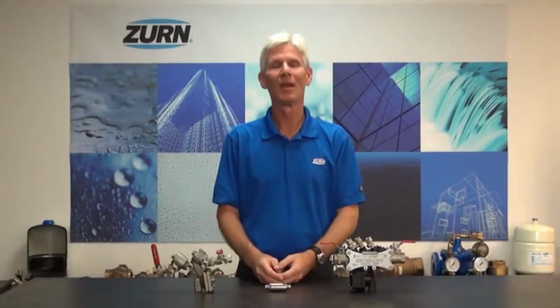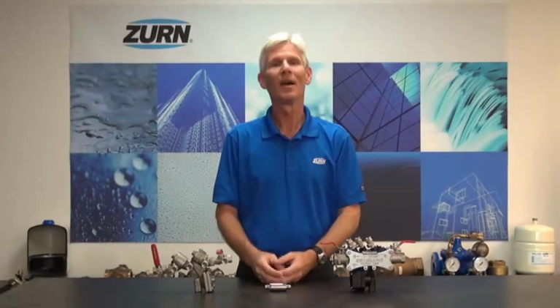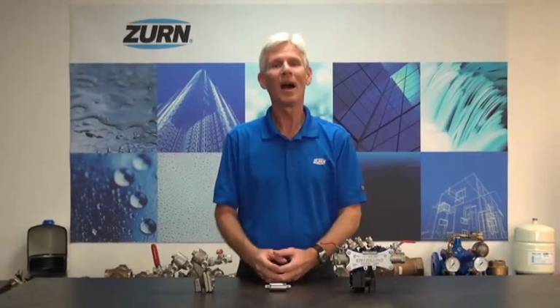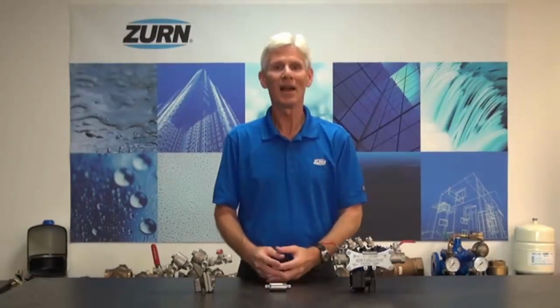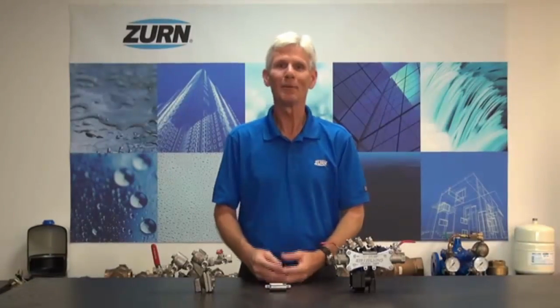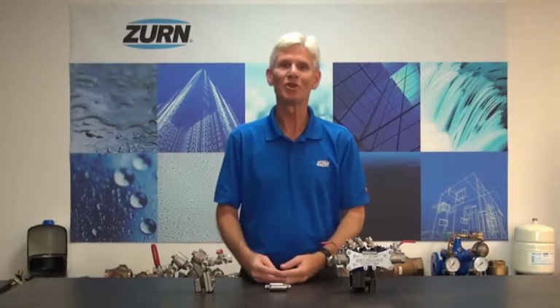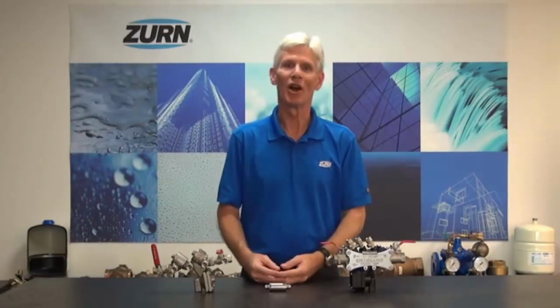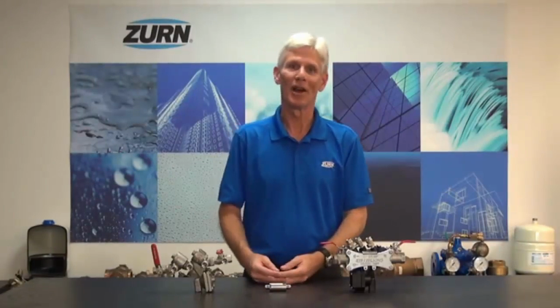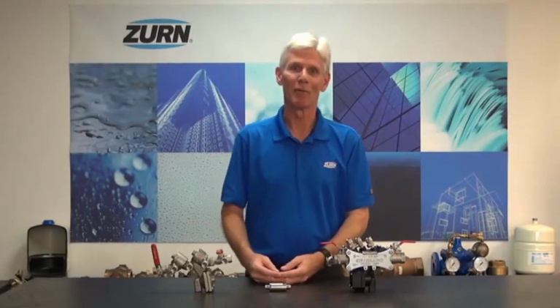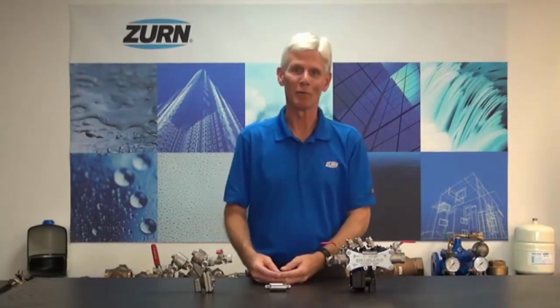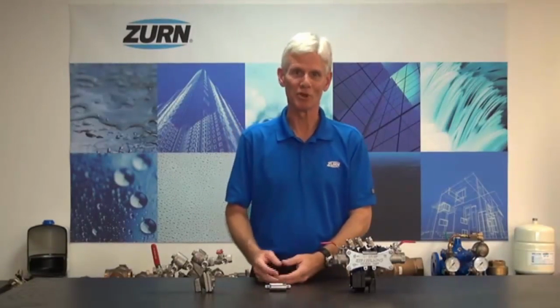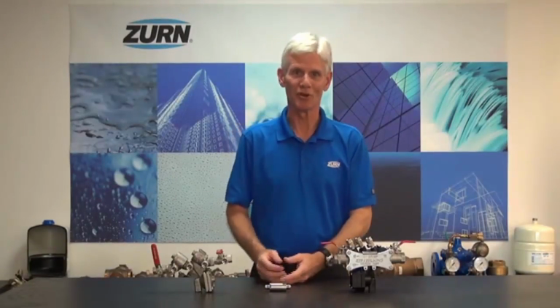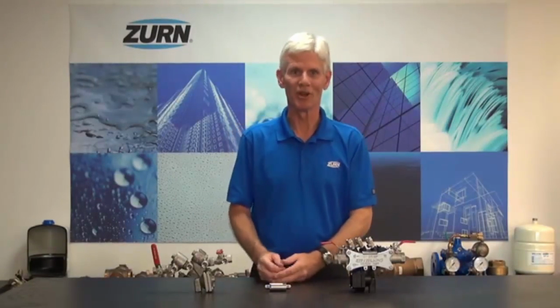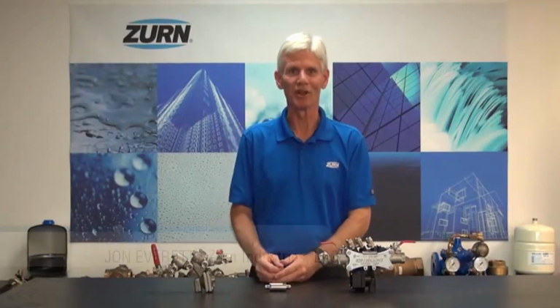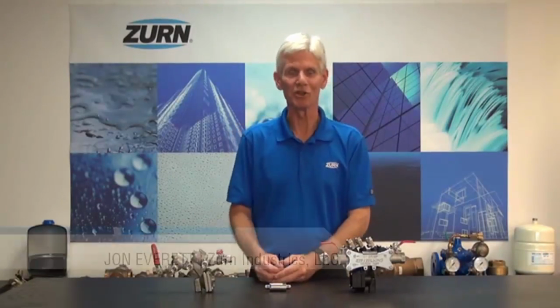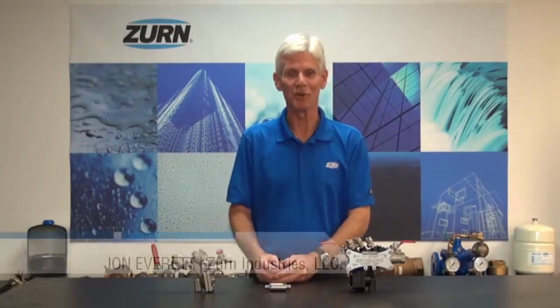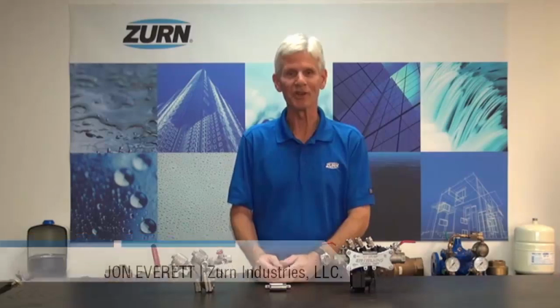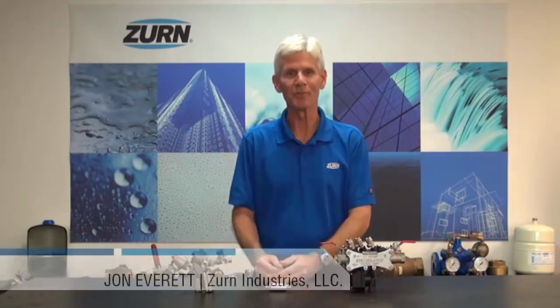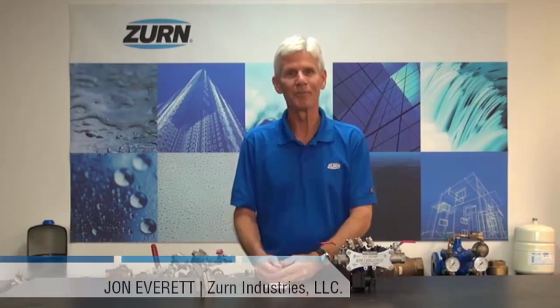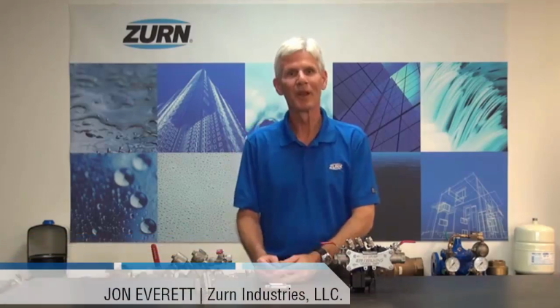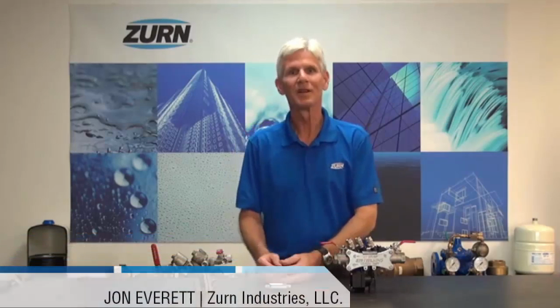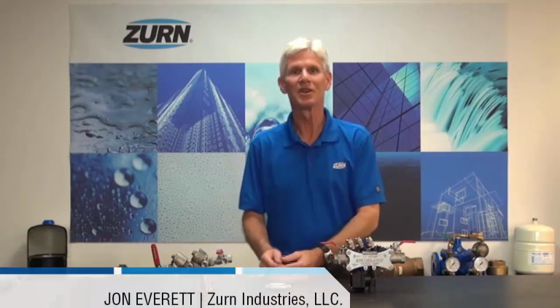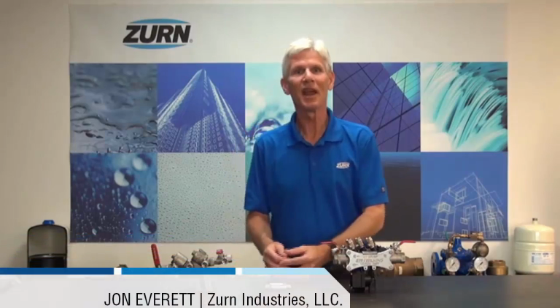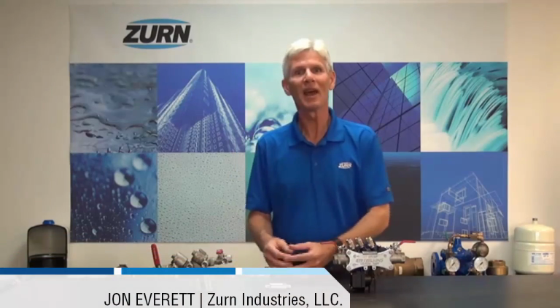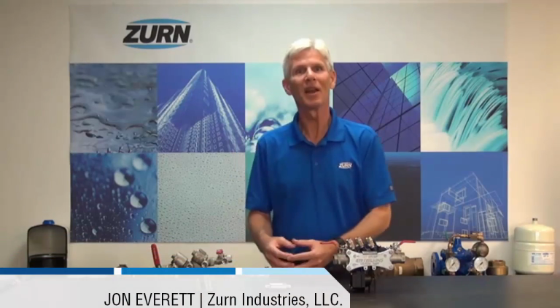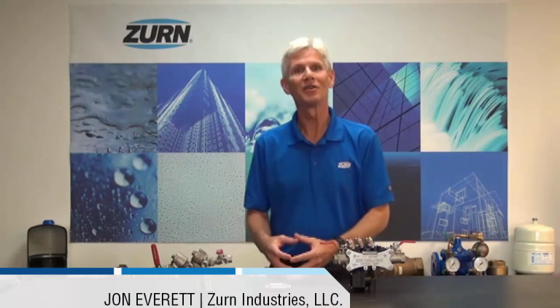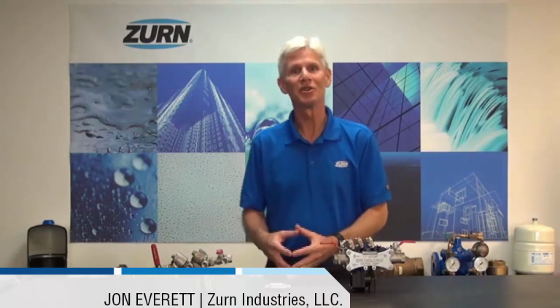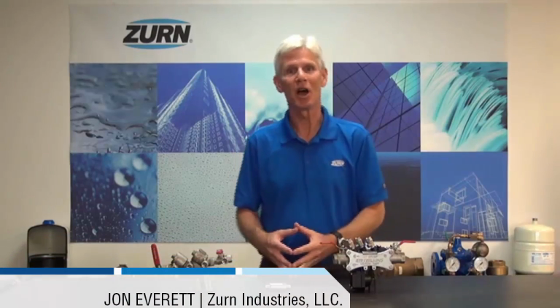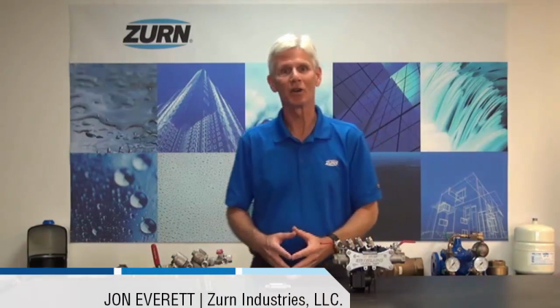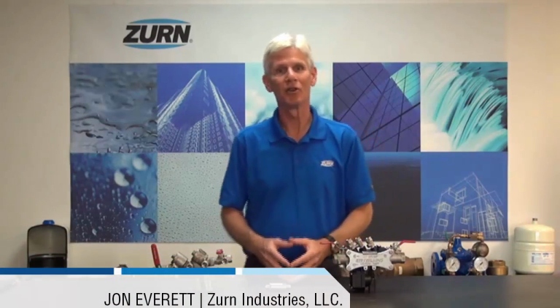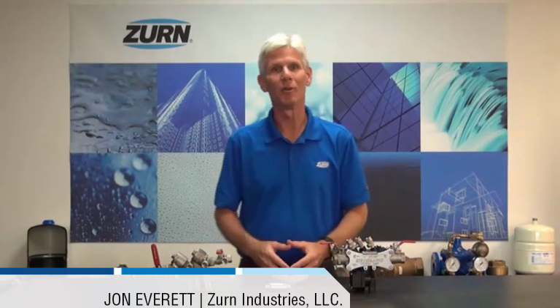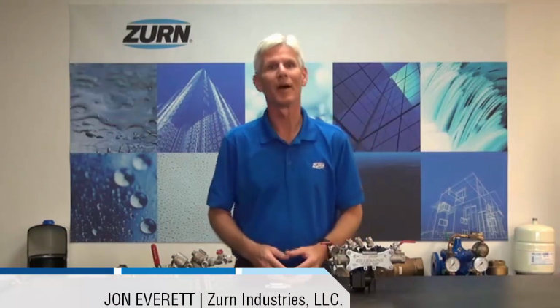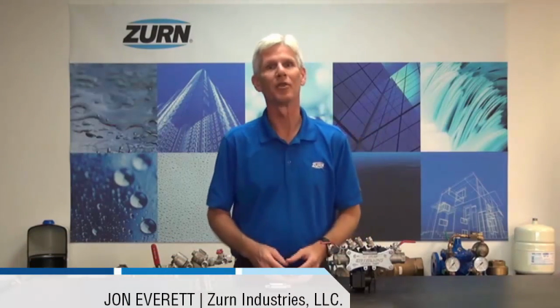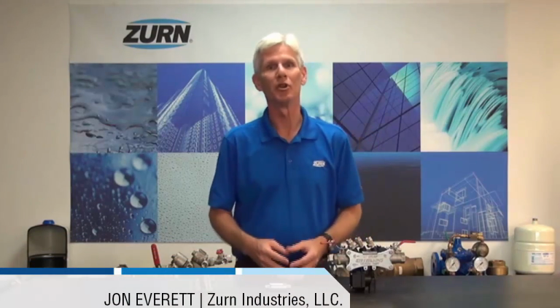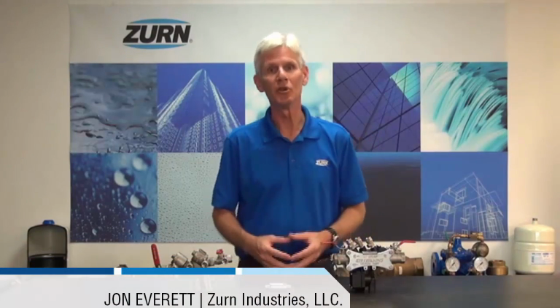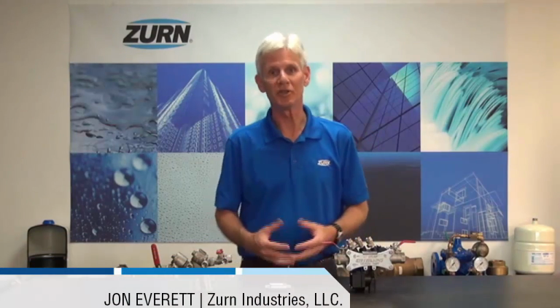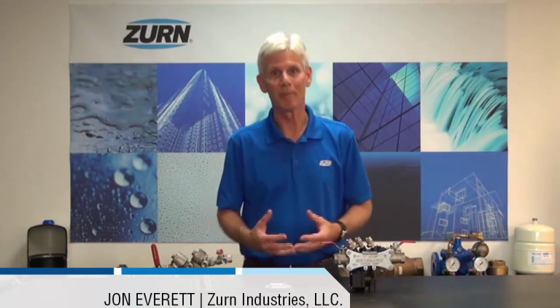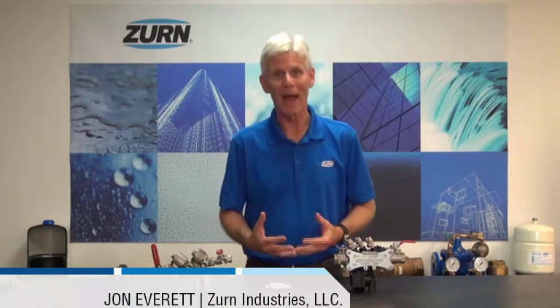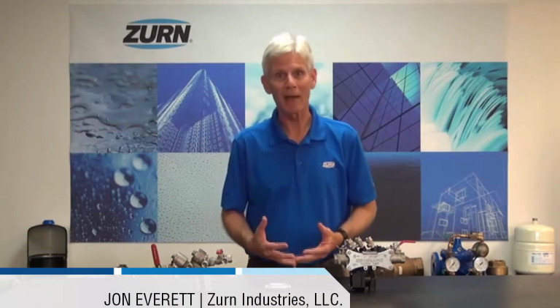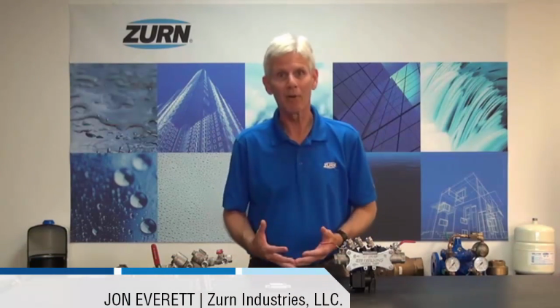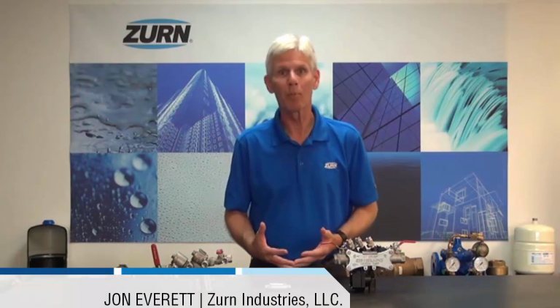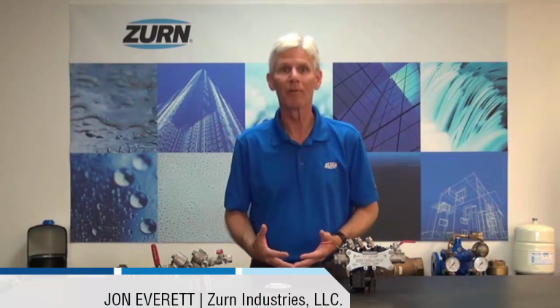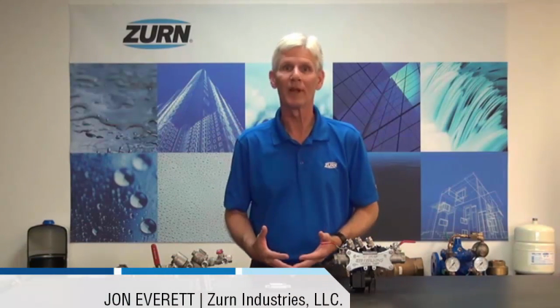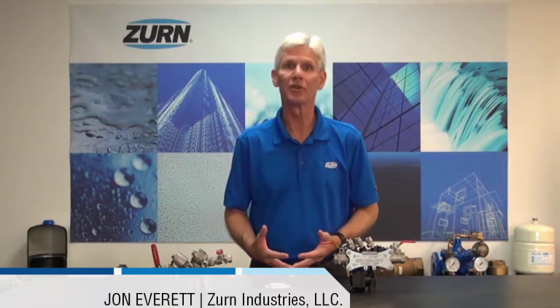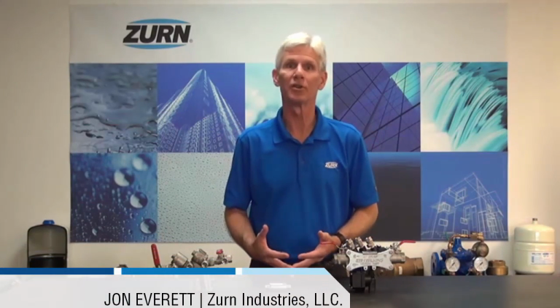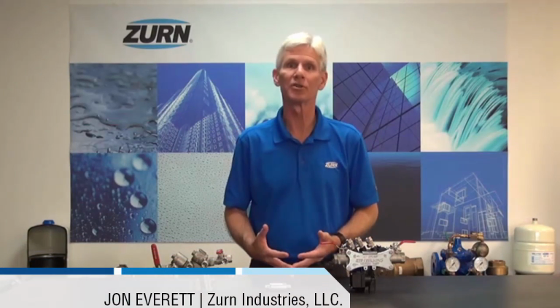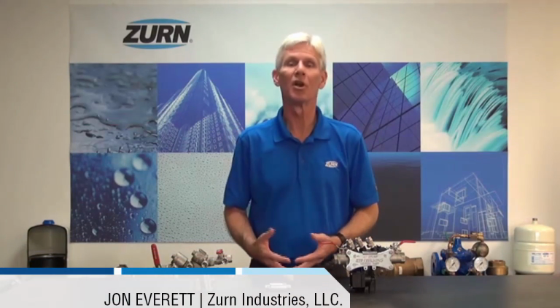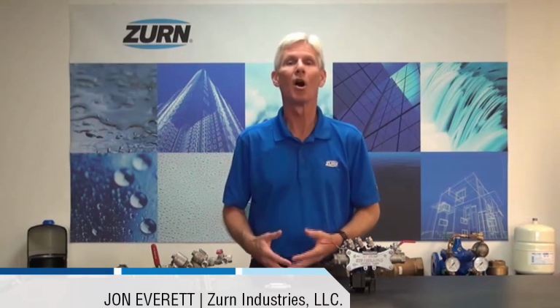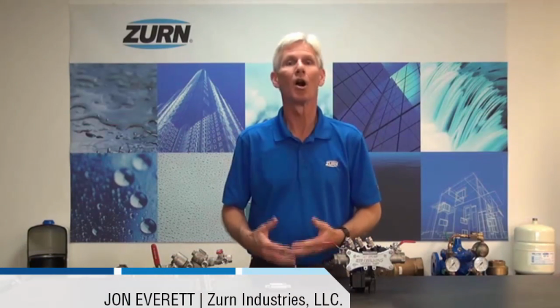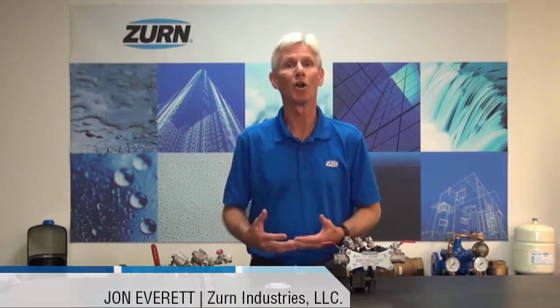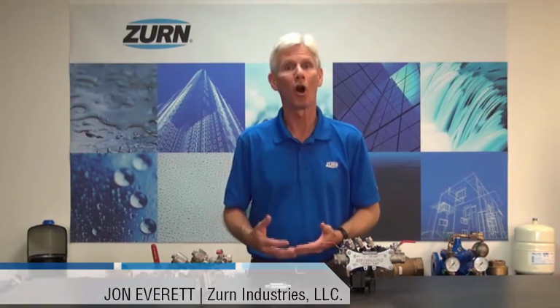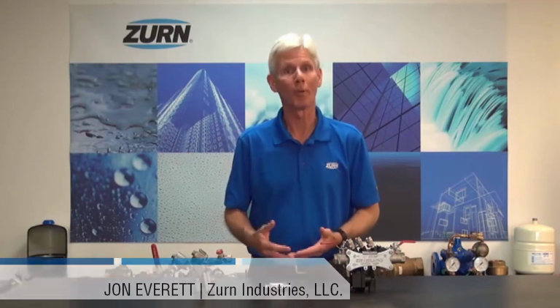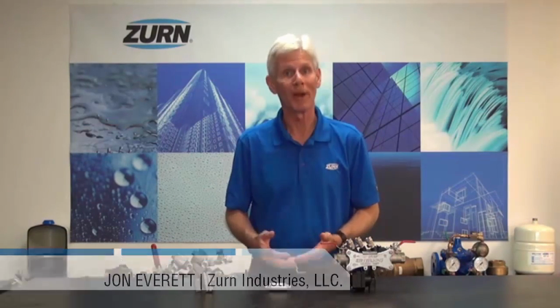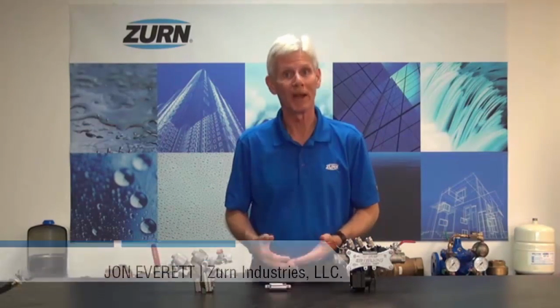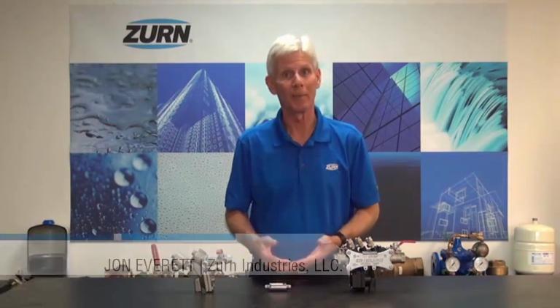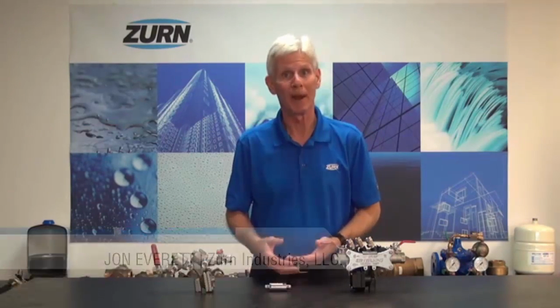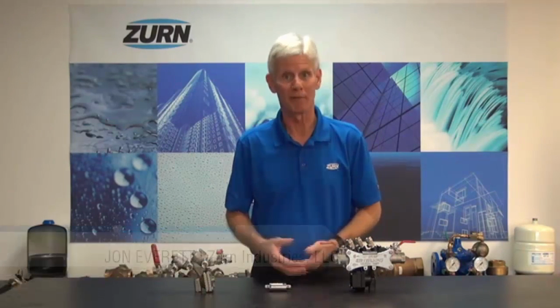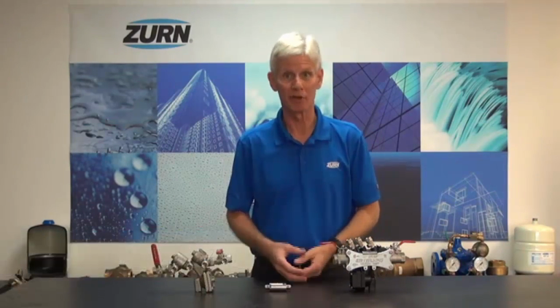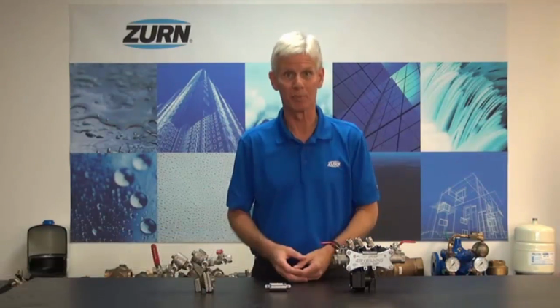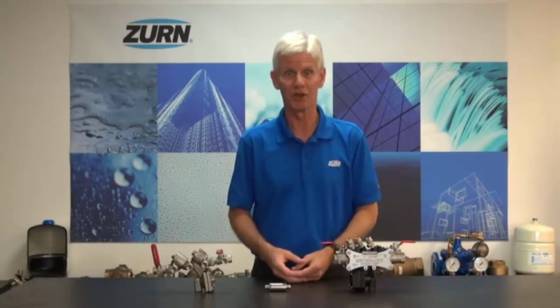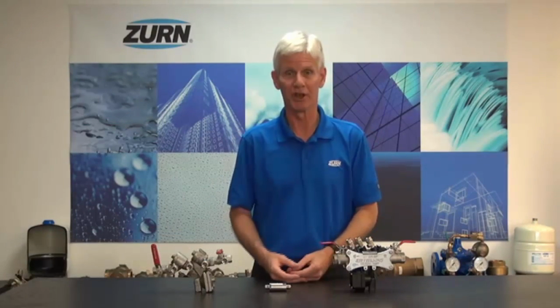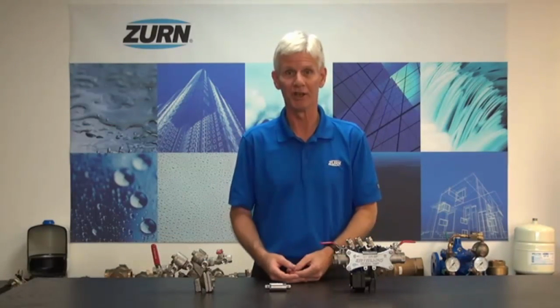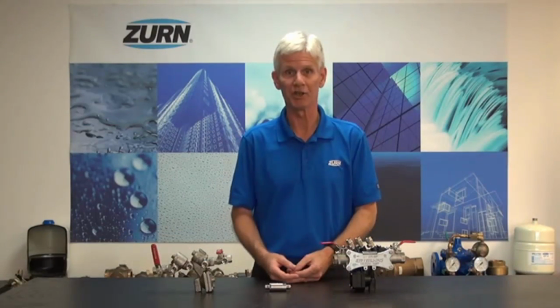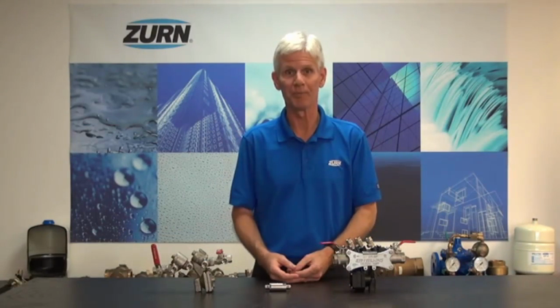Hi, I'm John Everett with Zern Industries. Today I'd like to talk to you about the use of backflow preventers on carbonated beverage machines.